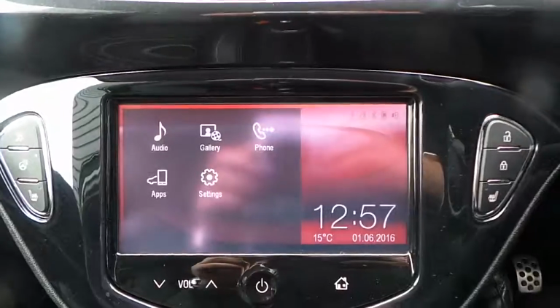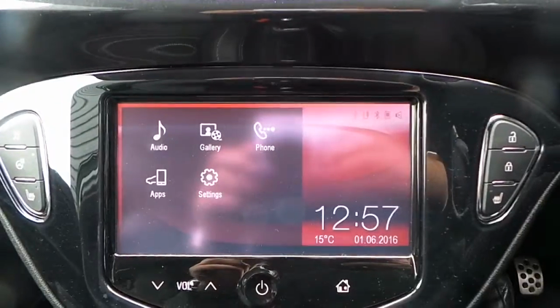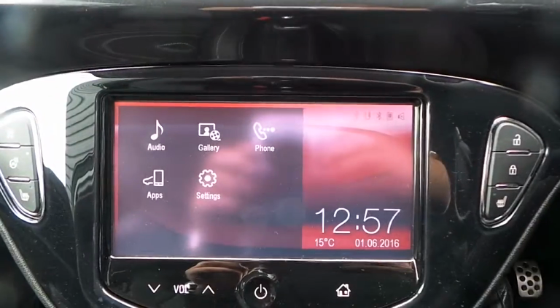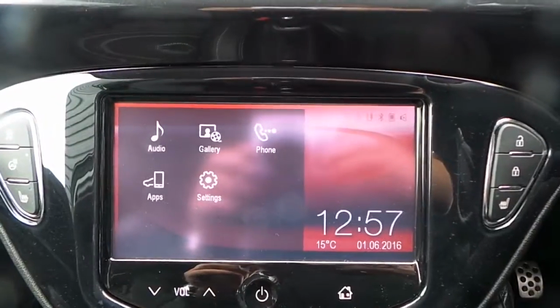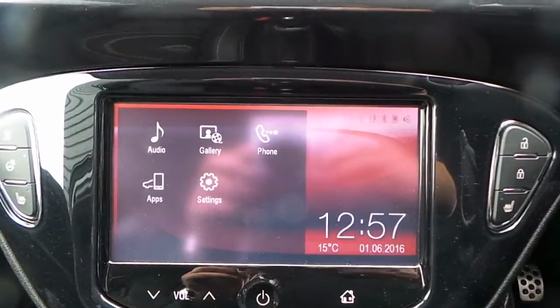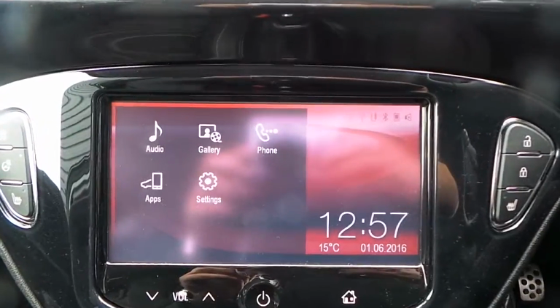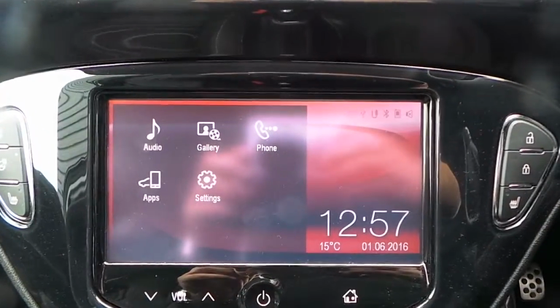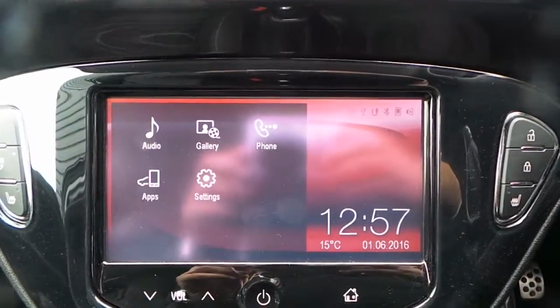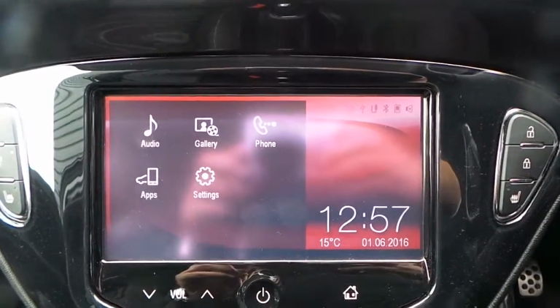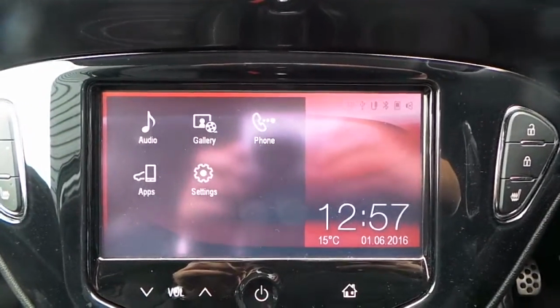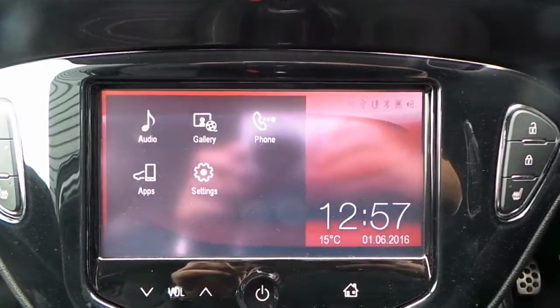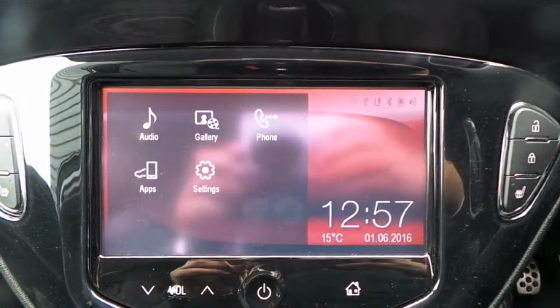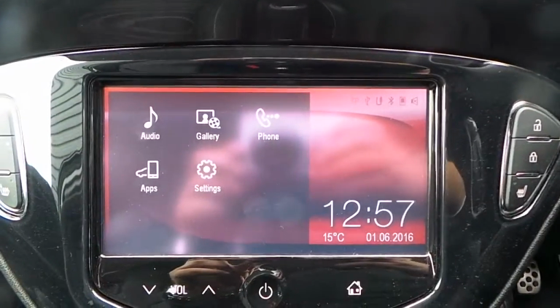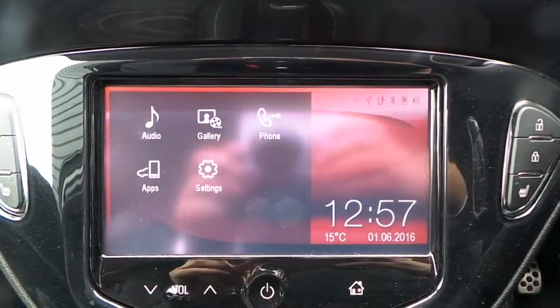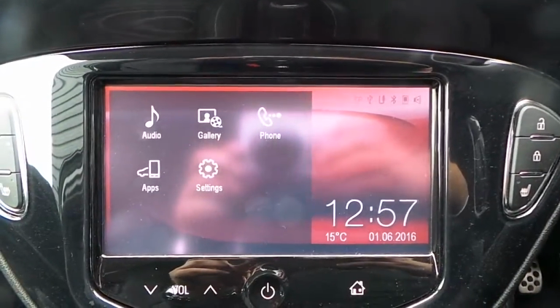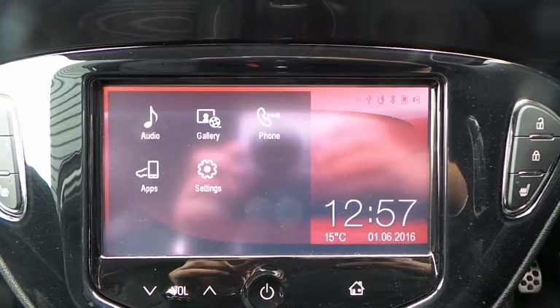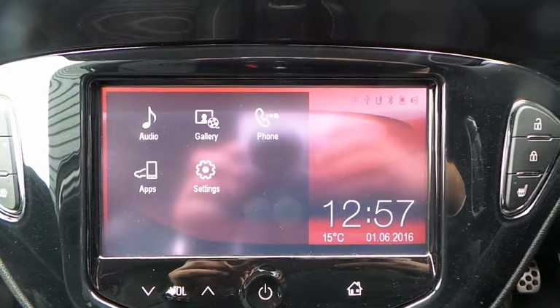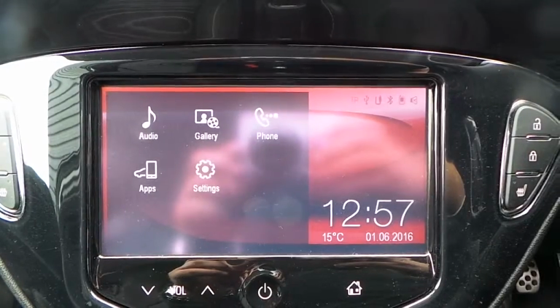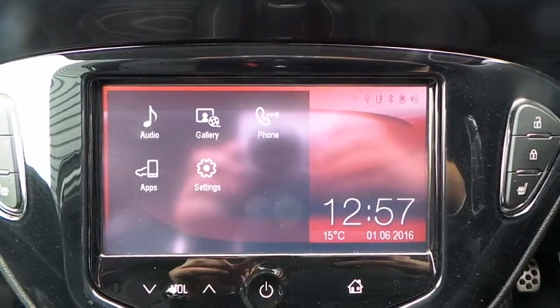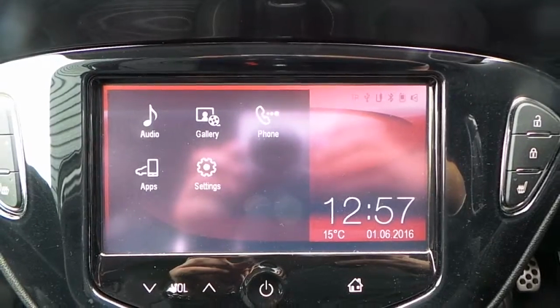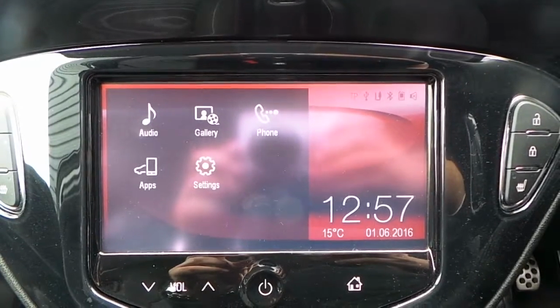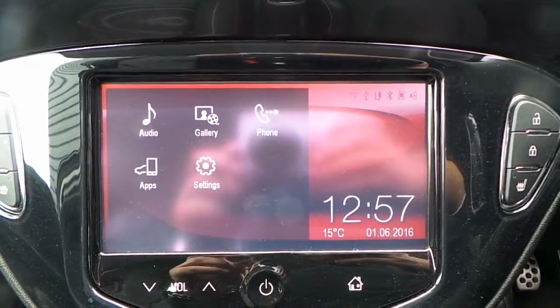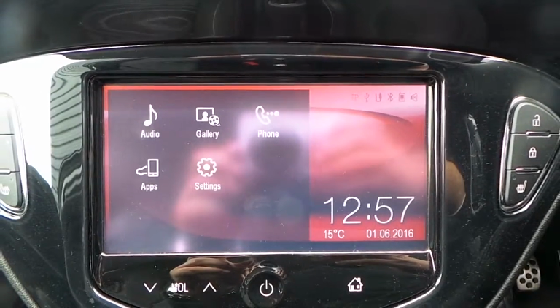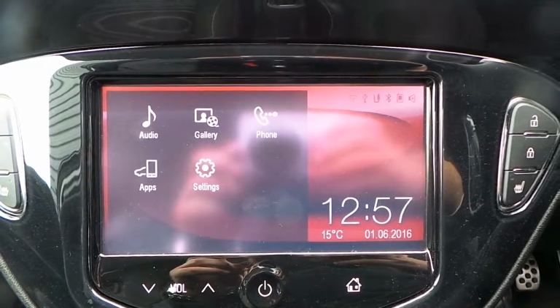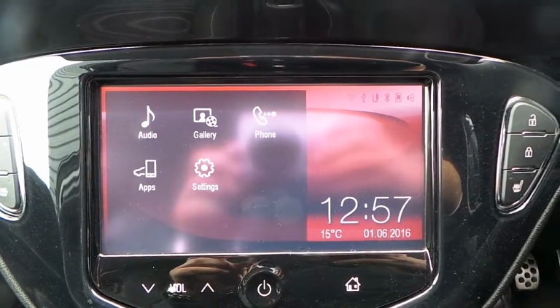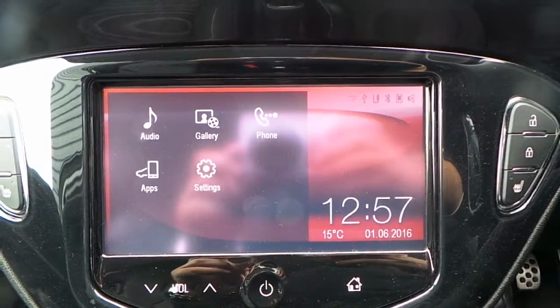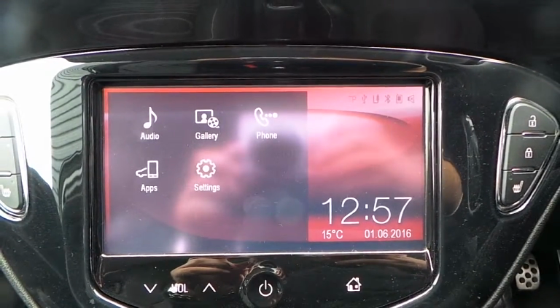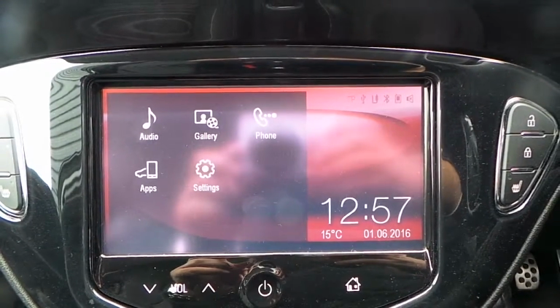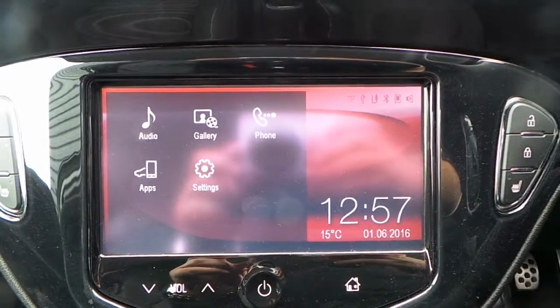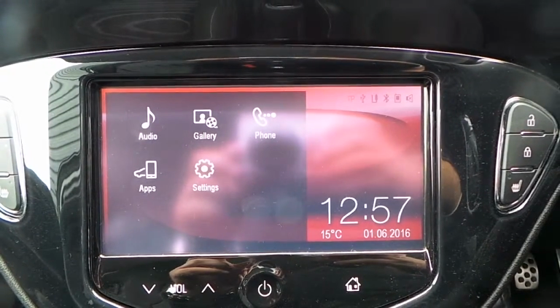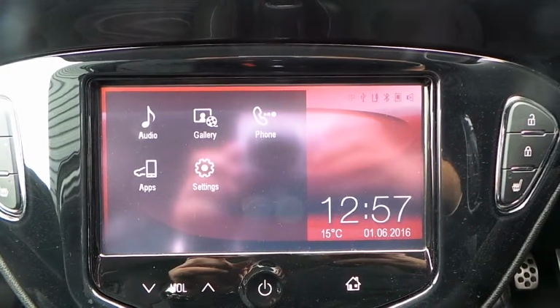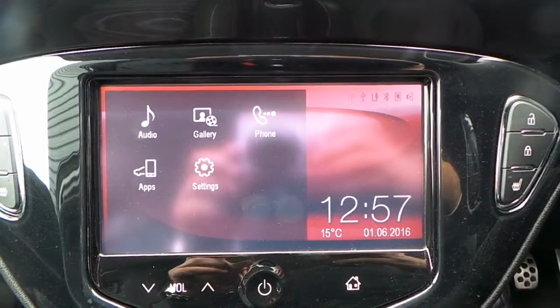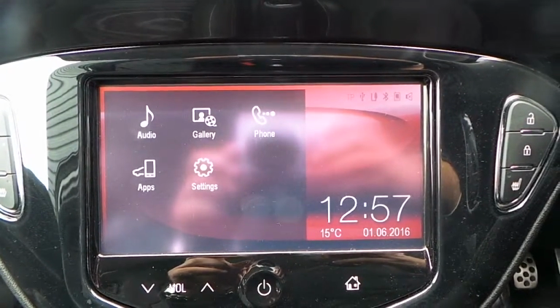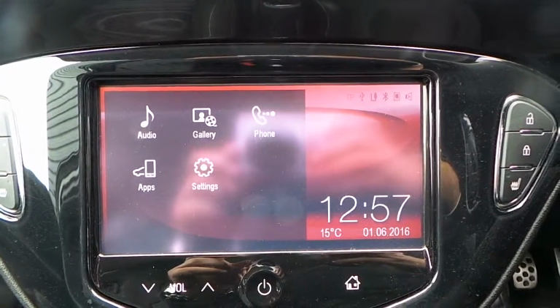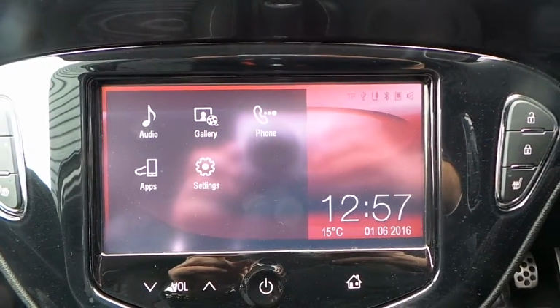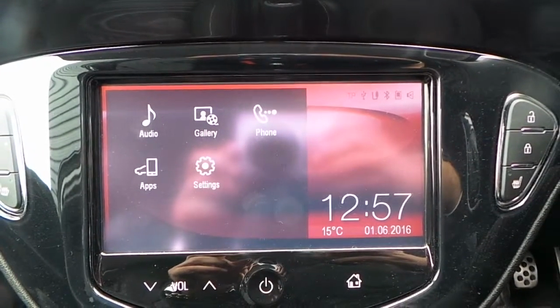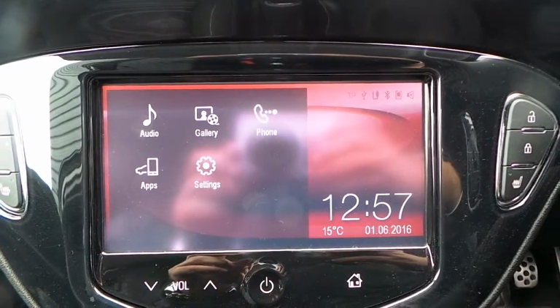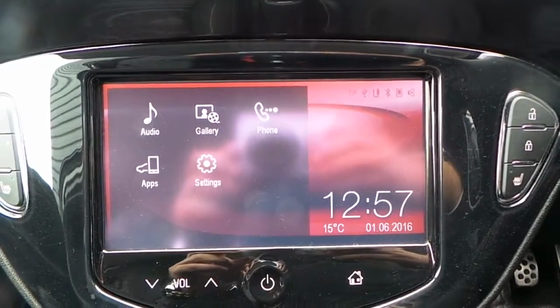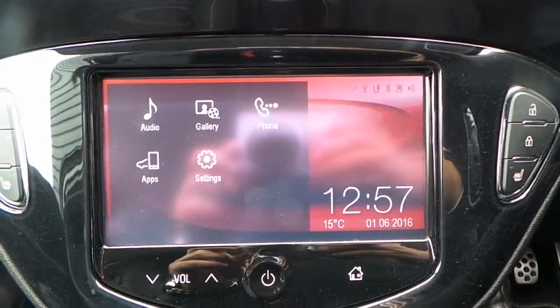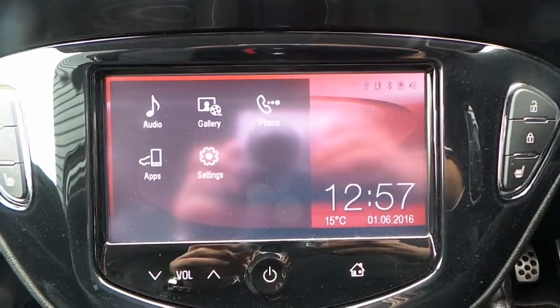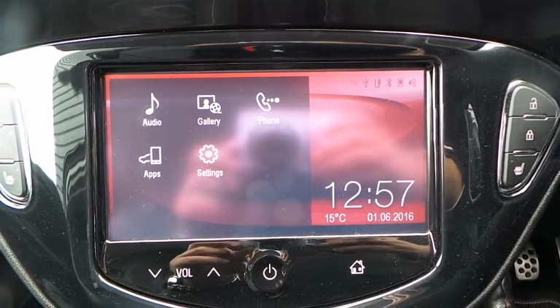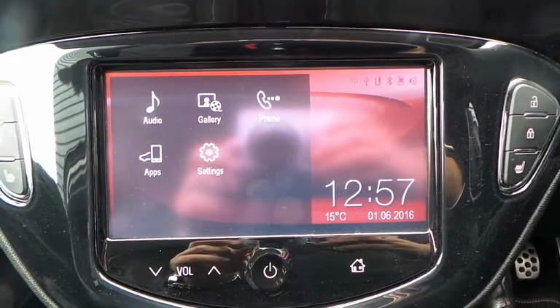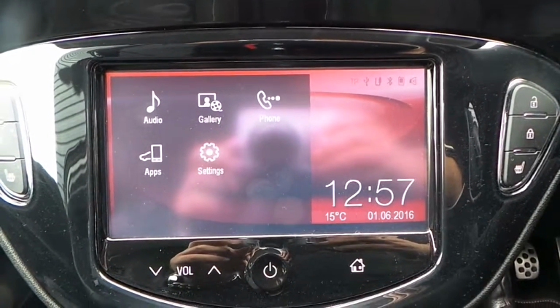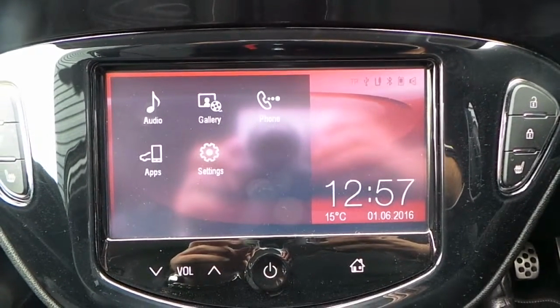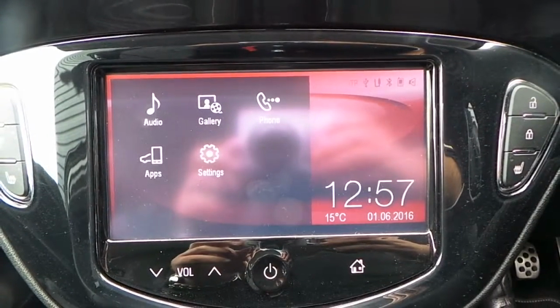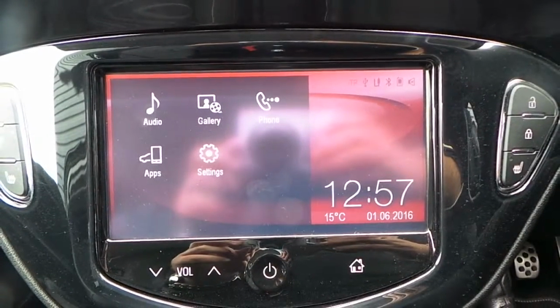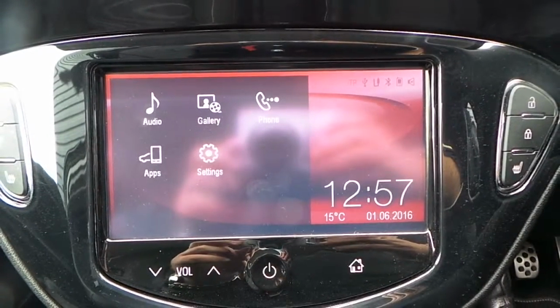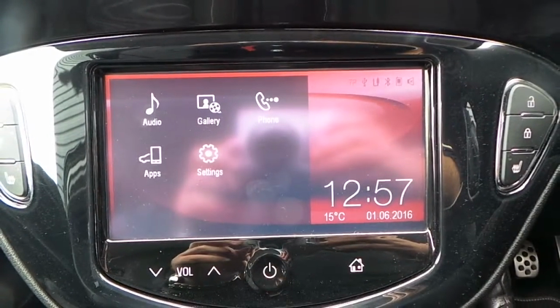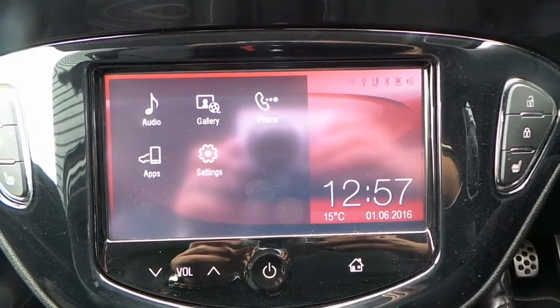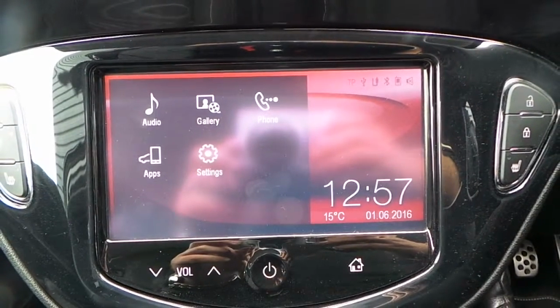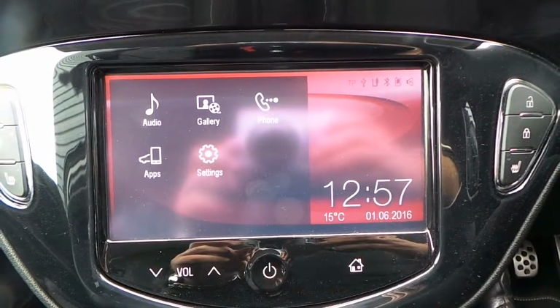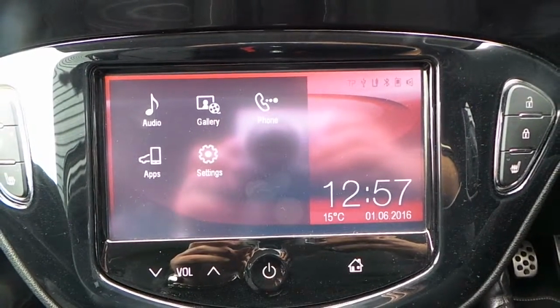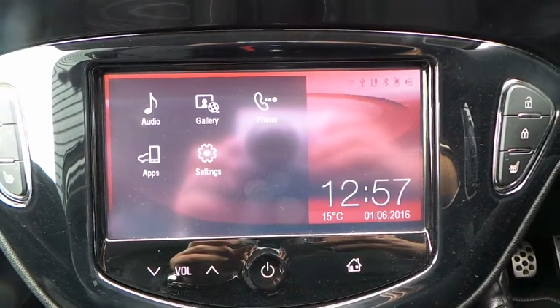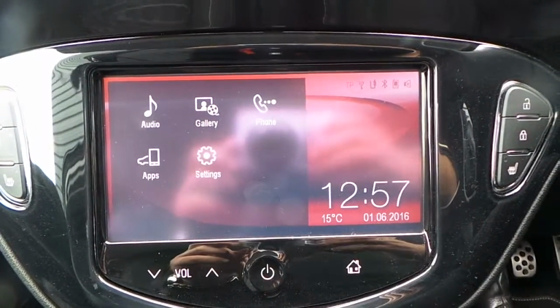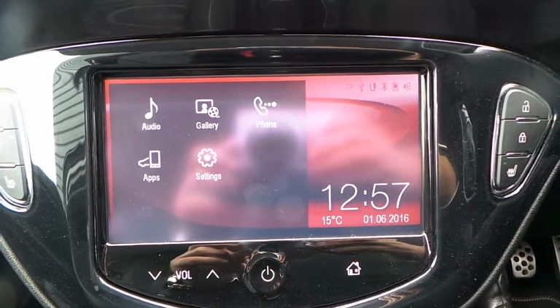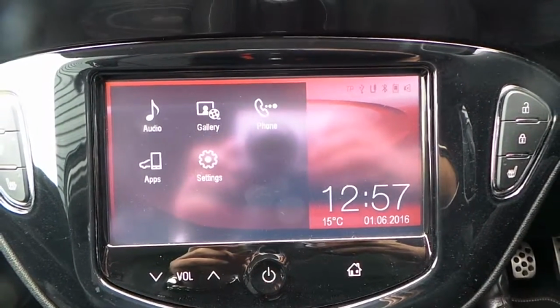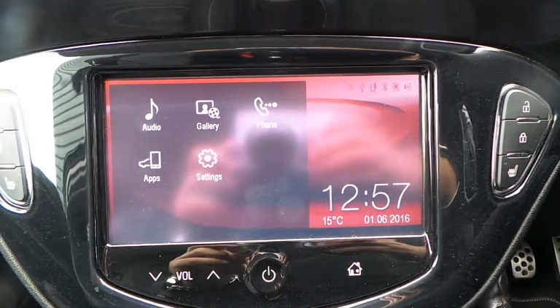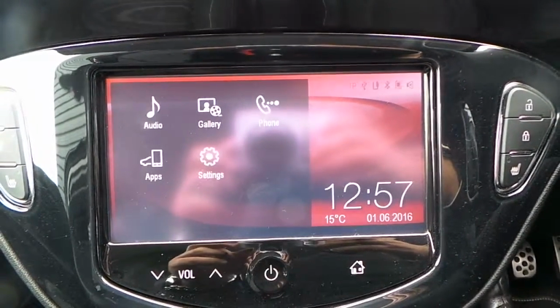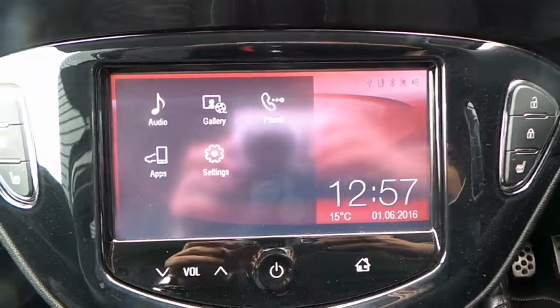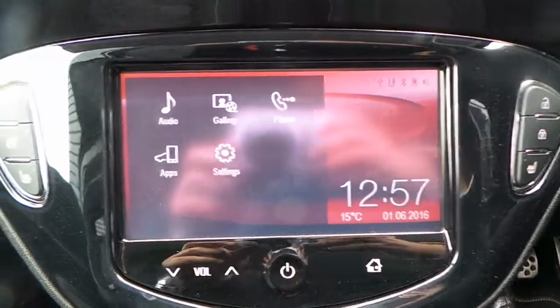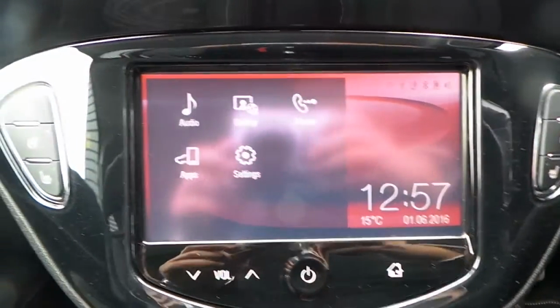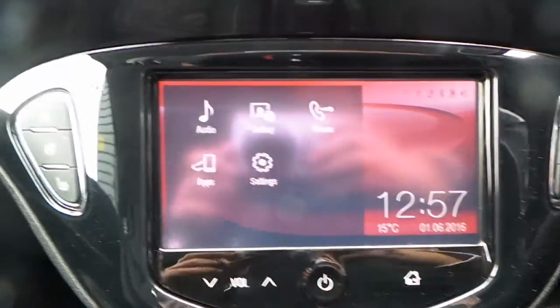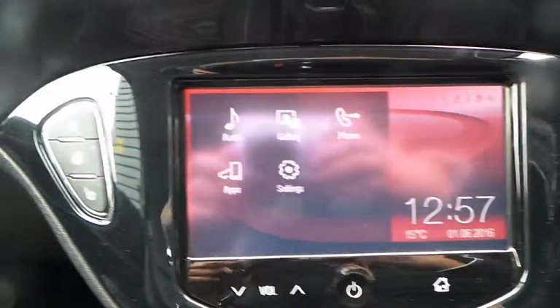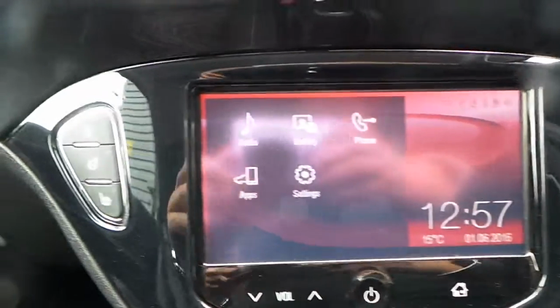Got a touchscreen AM, FM and DAB radio with Bluetooth connectivity.